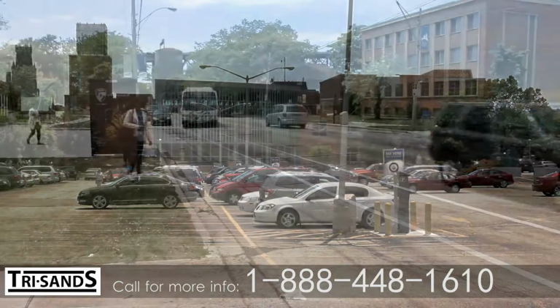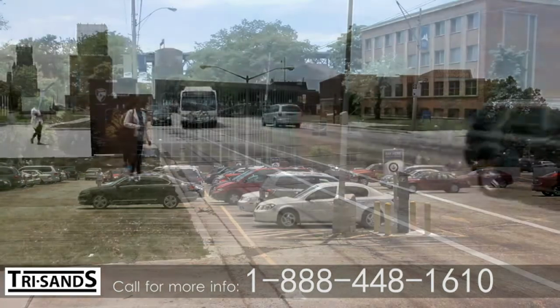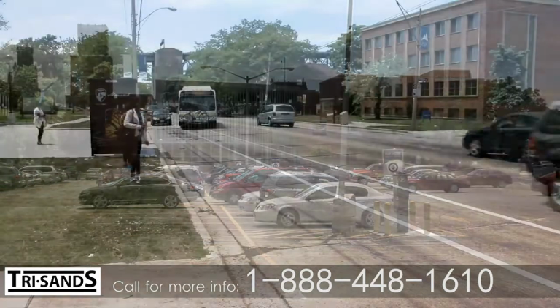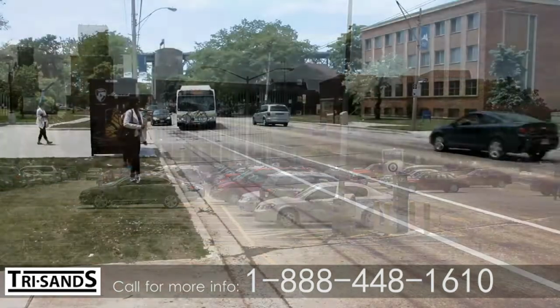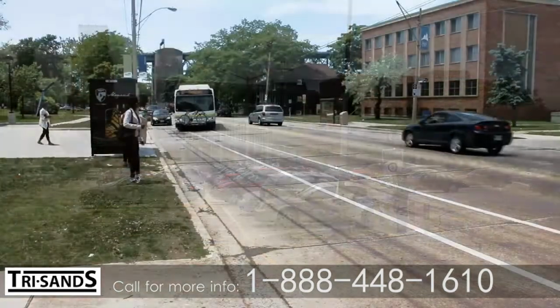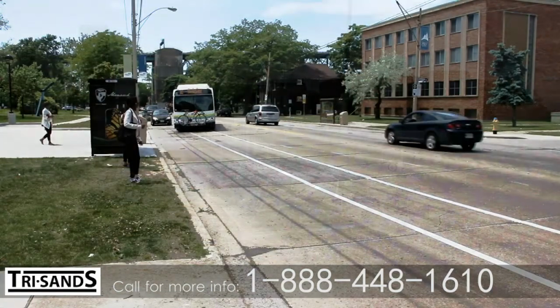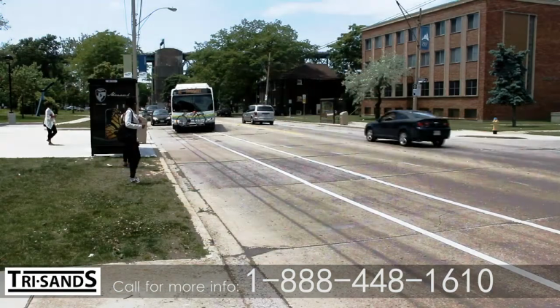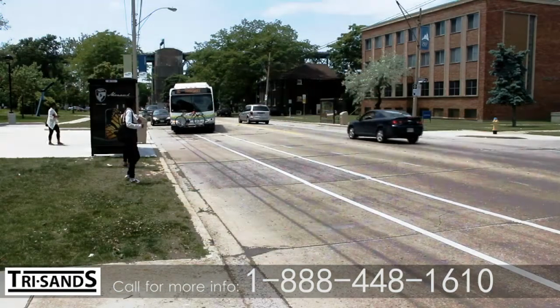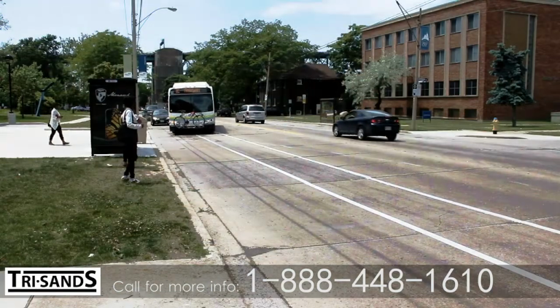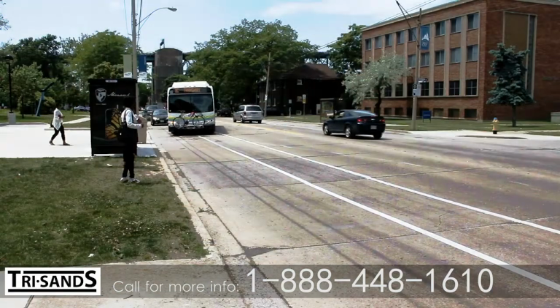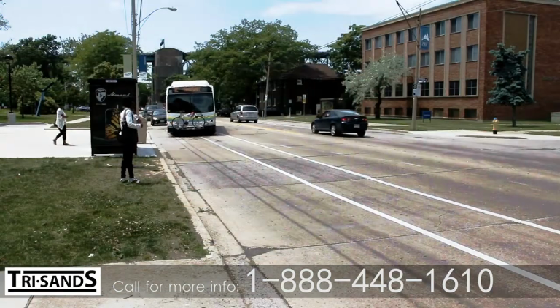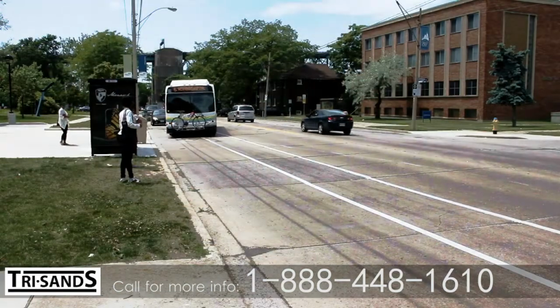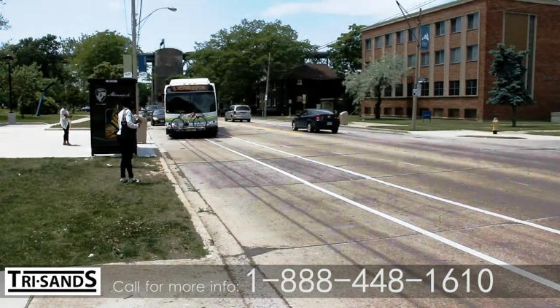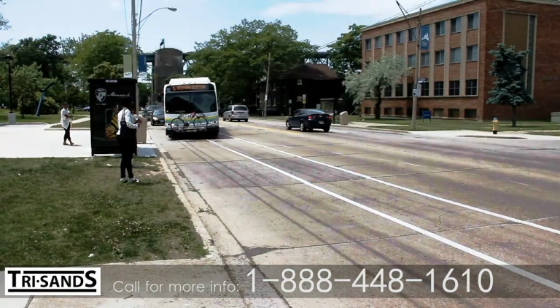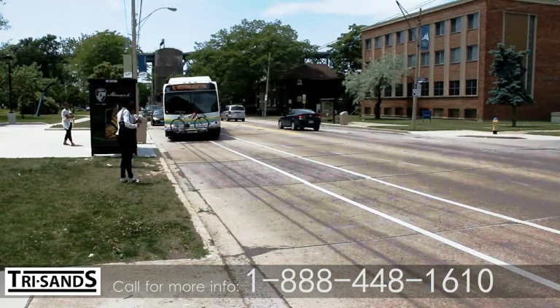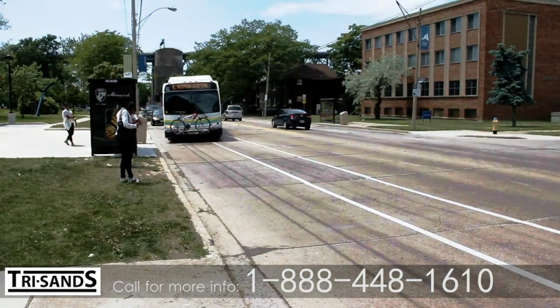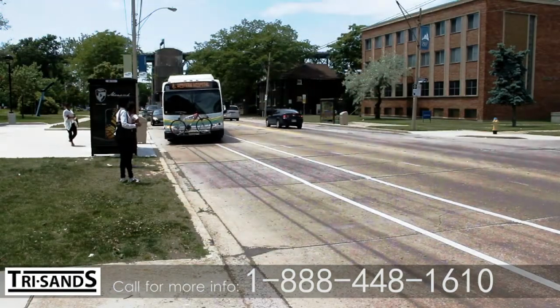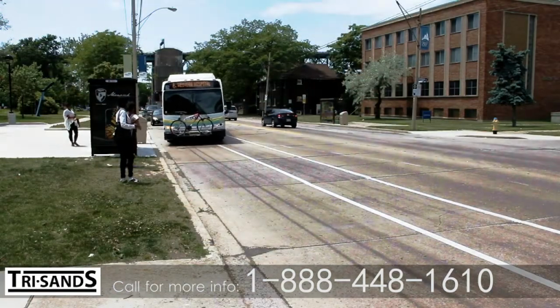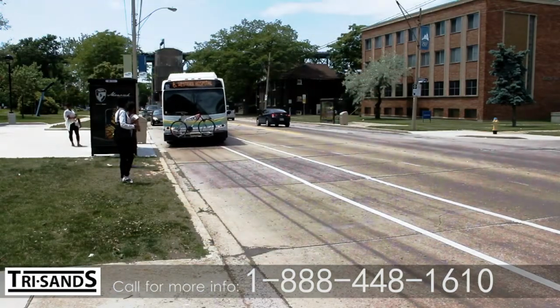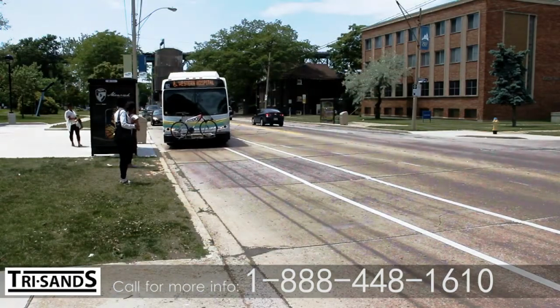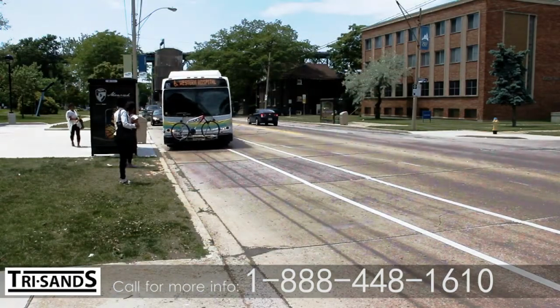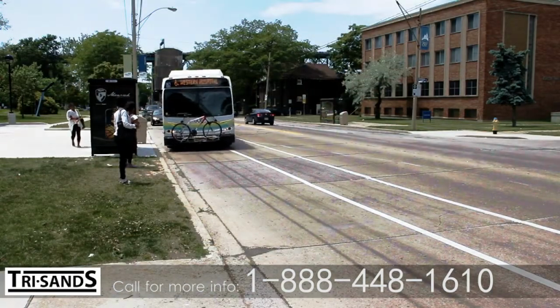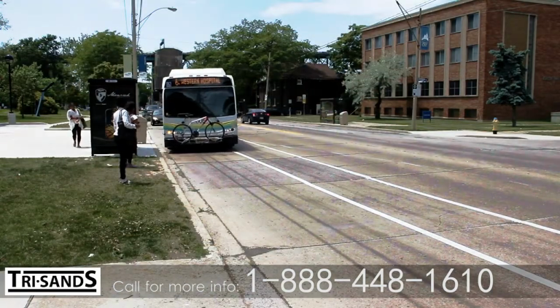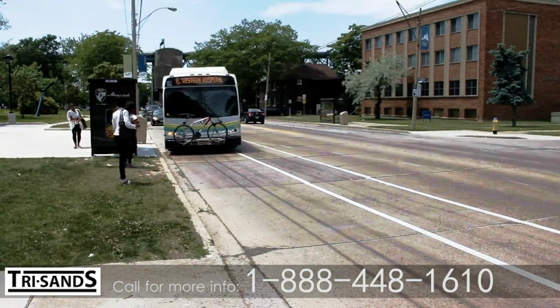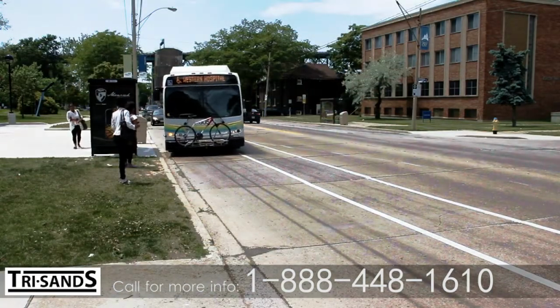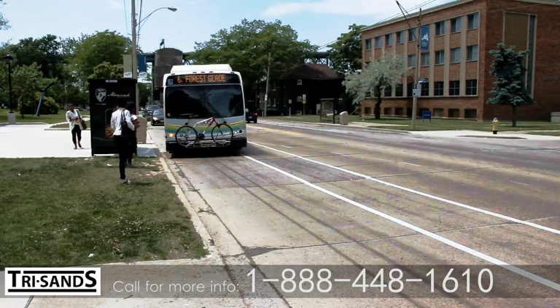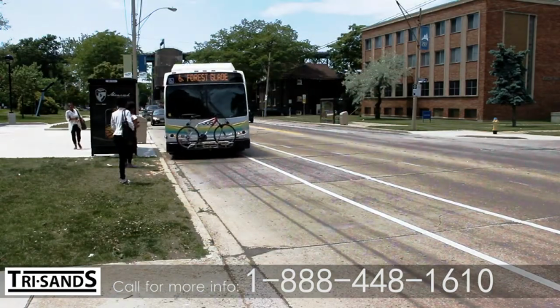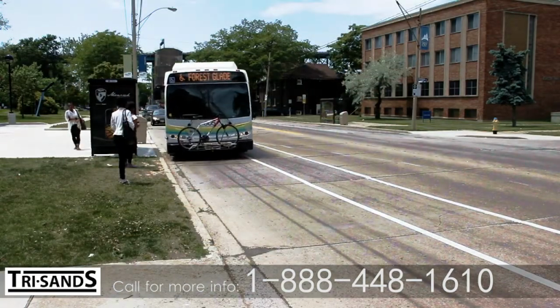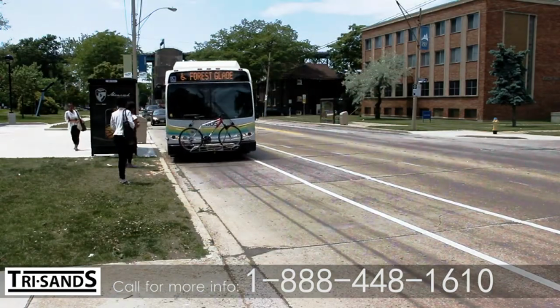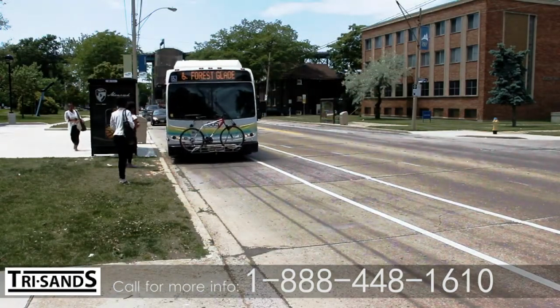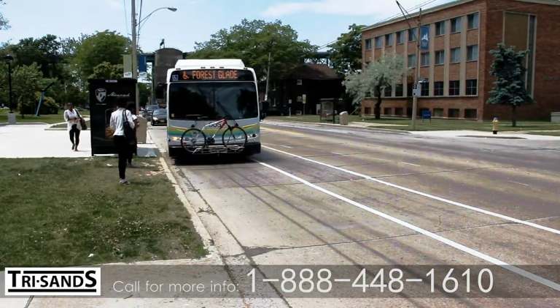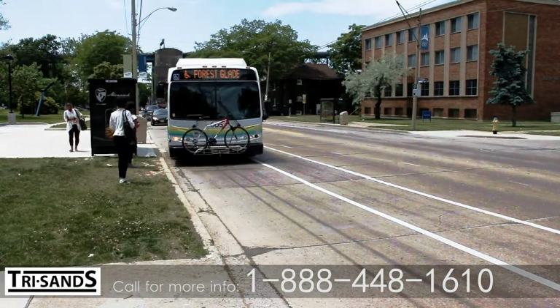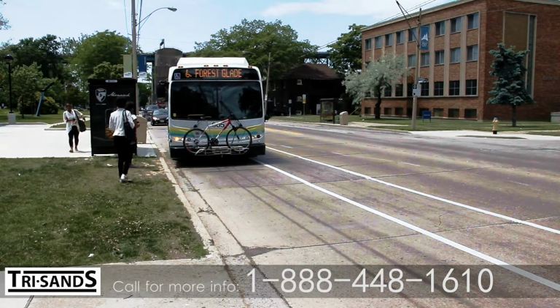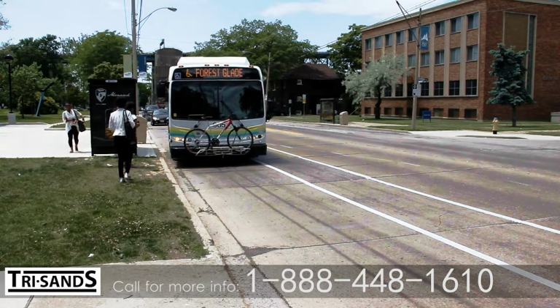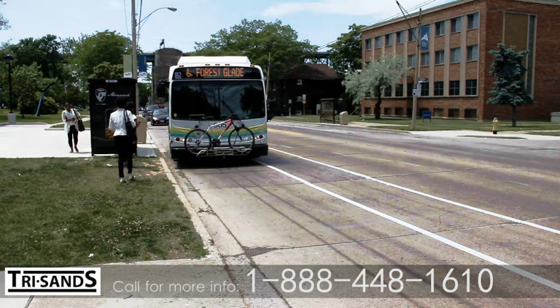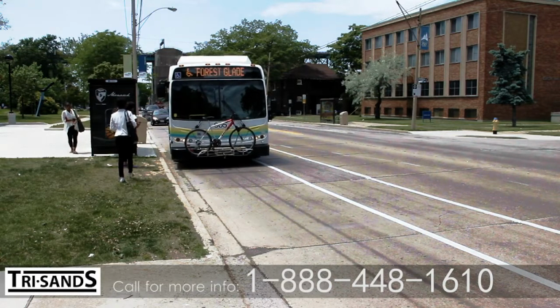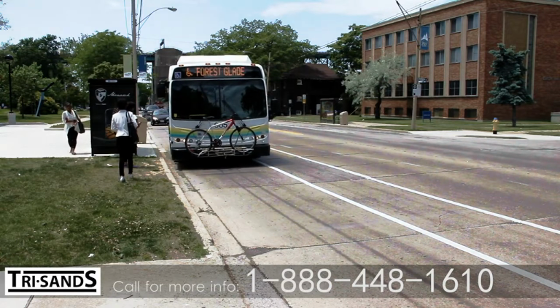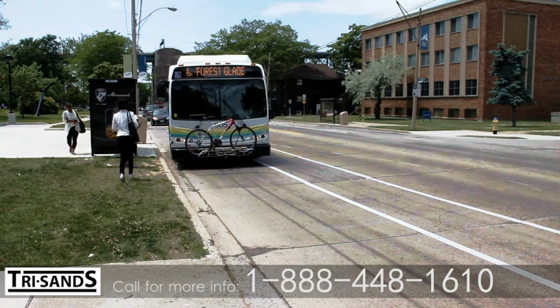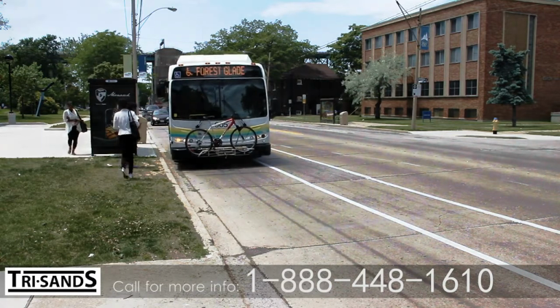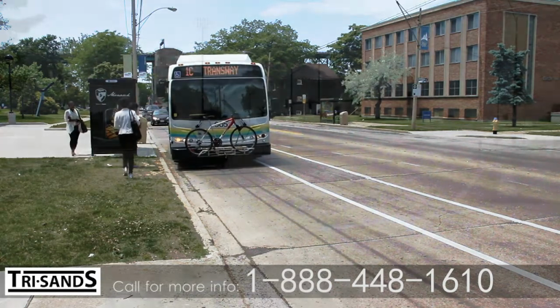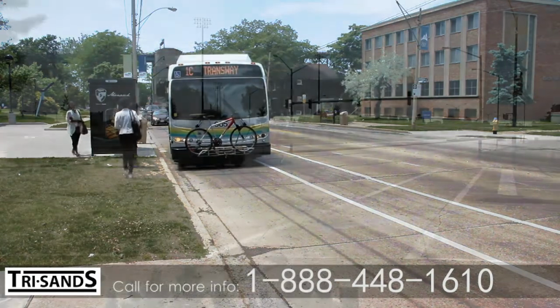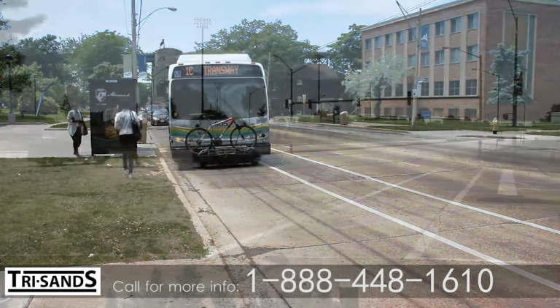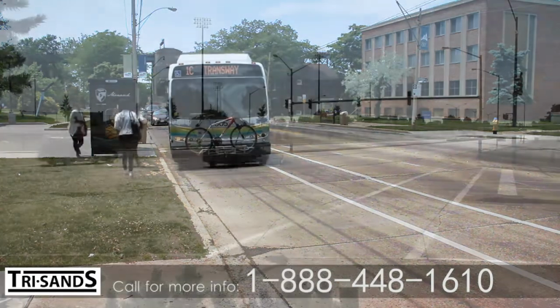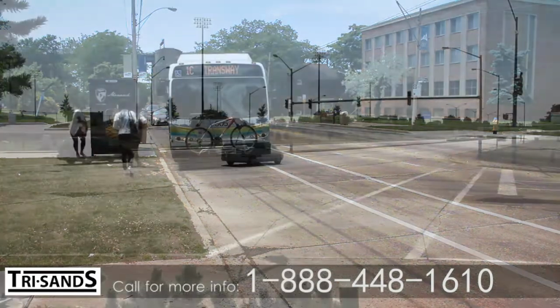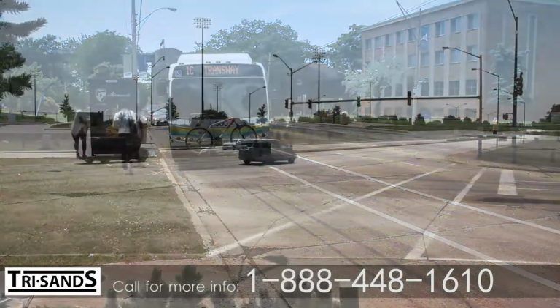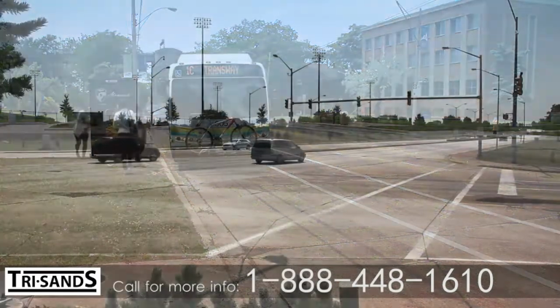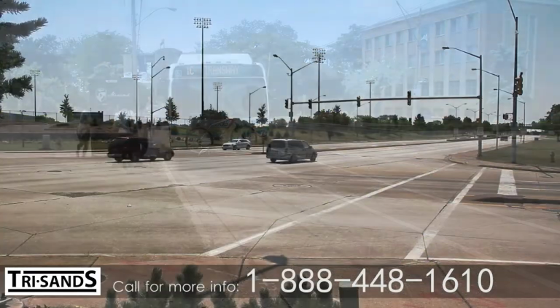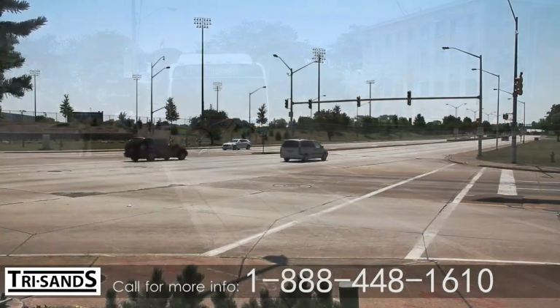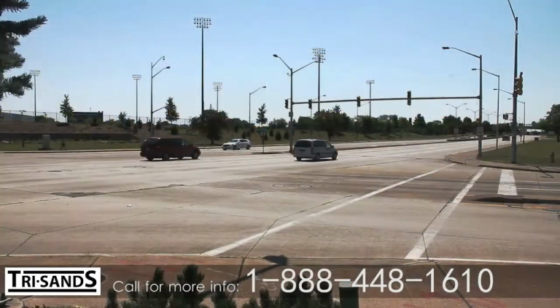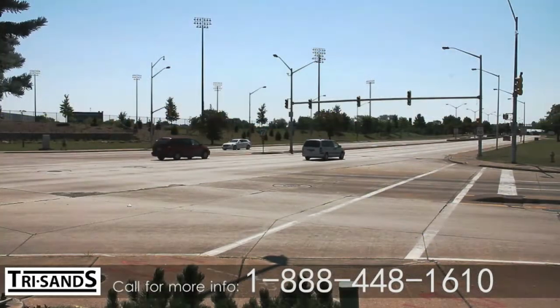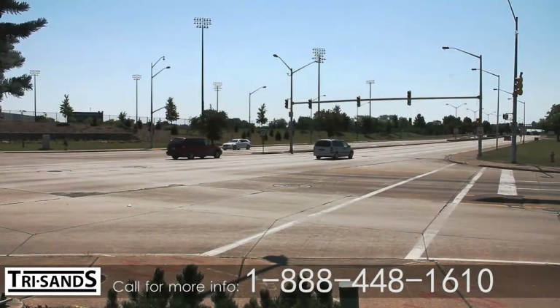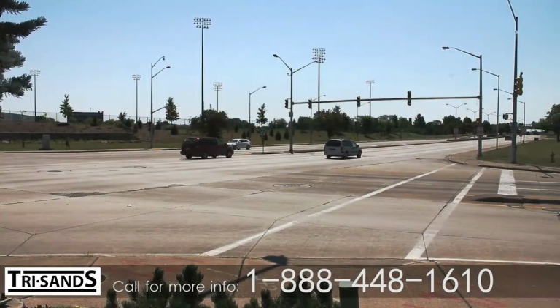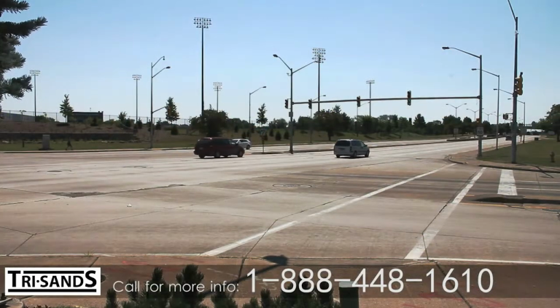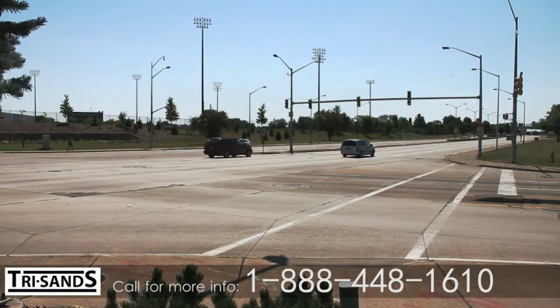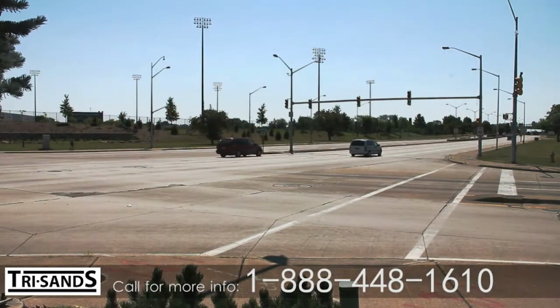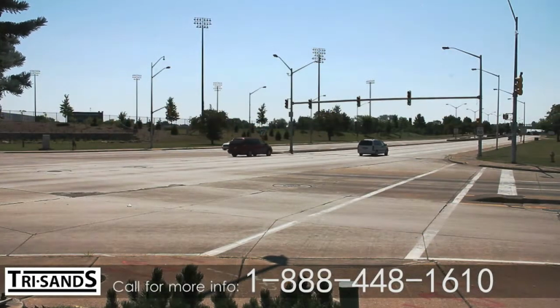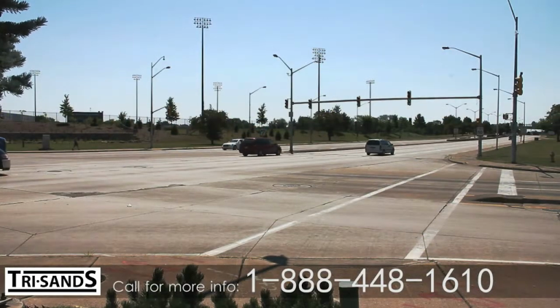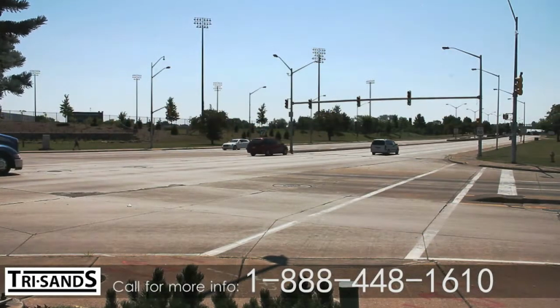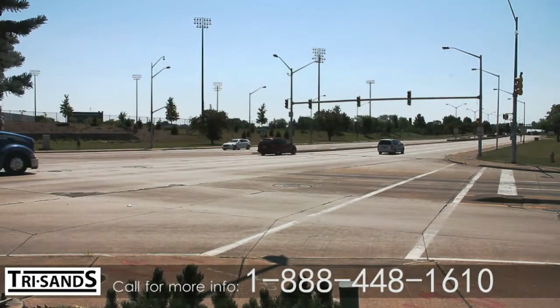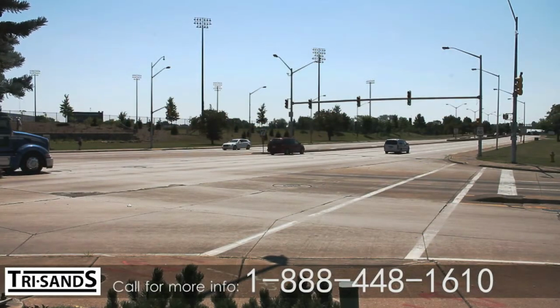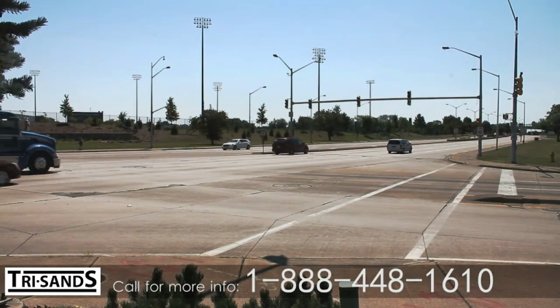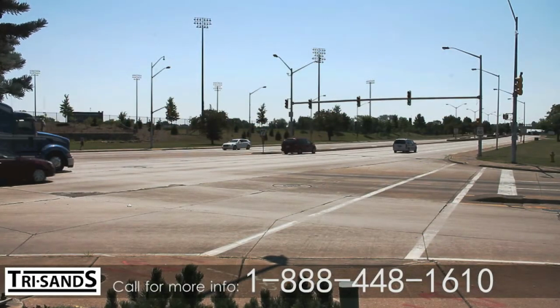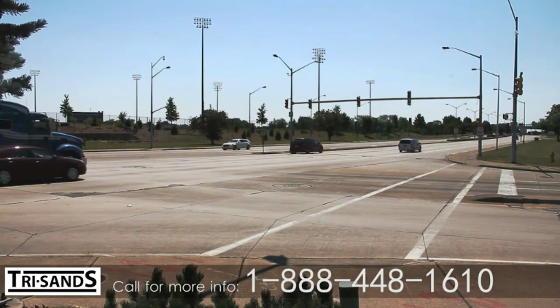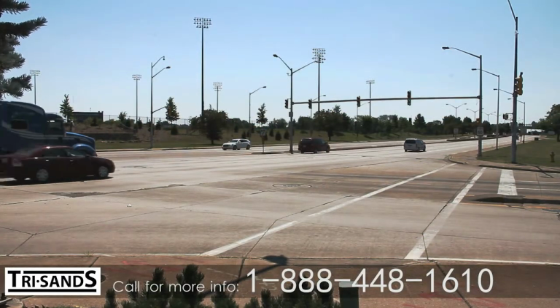Commuting is easy, with a public transit bus stop just a few steps from Somerset Apartments, and there is quick access to major roadways.